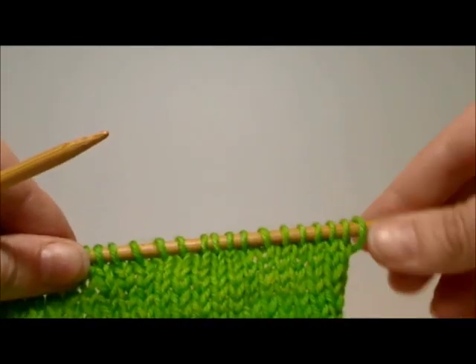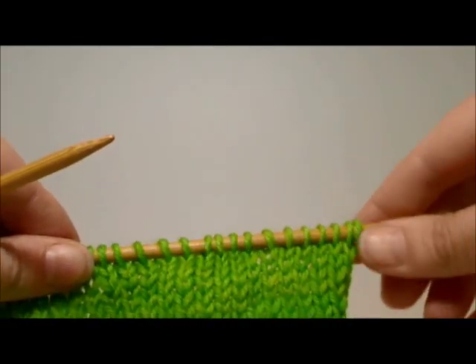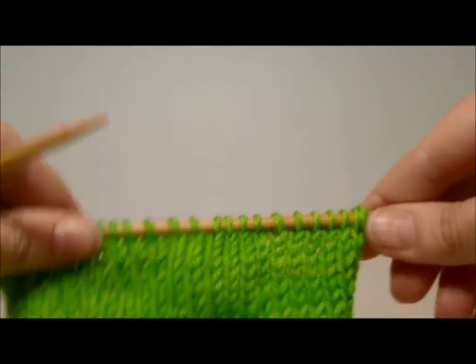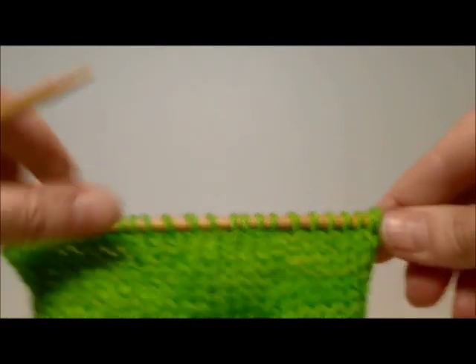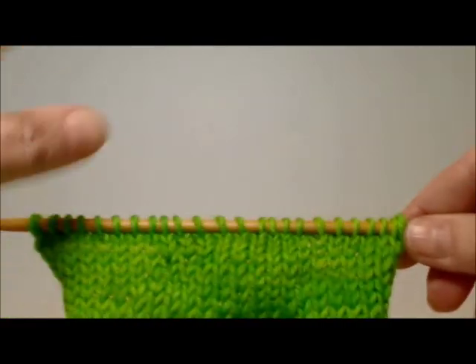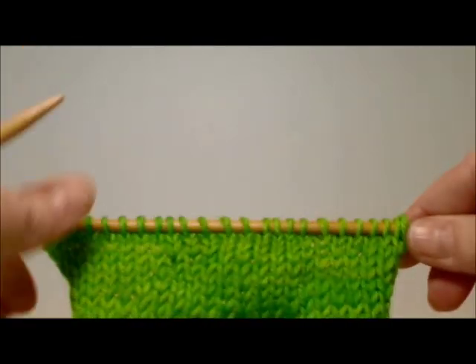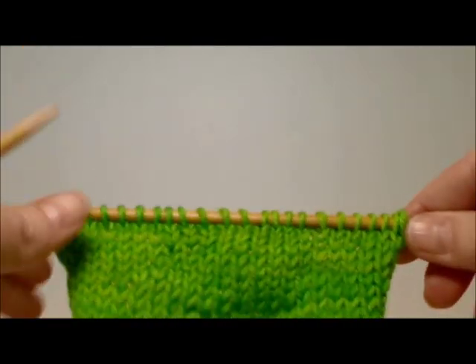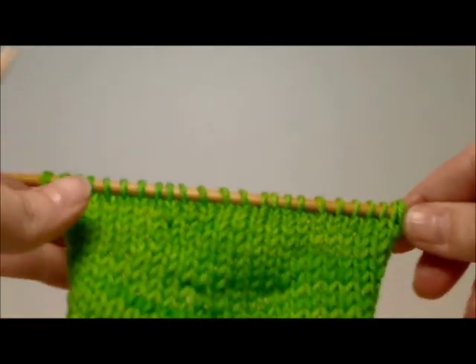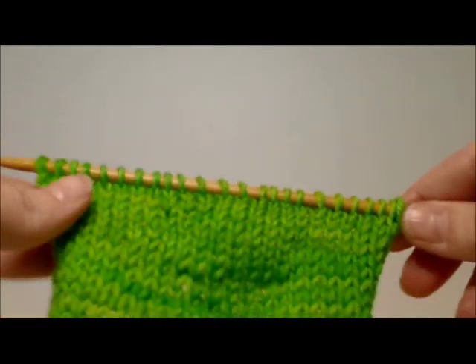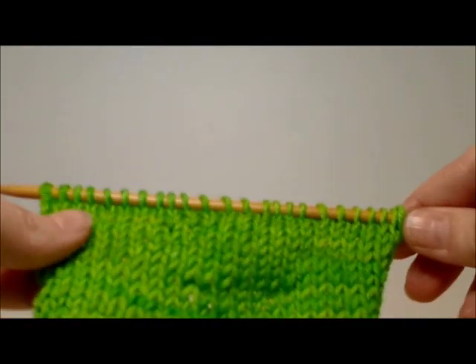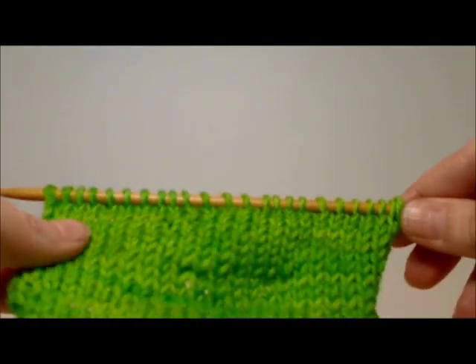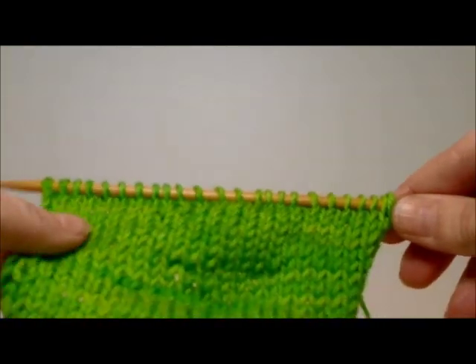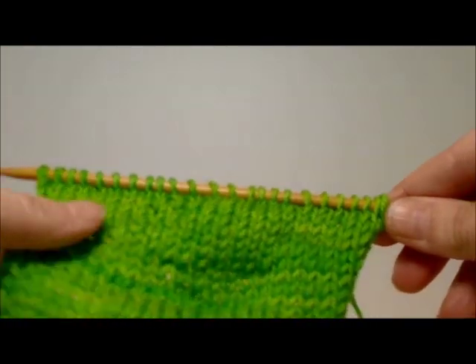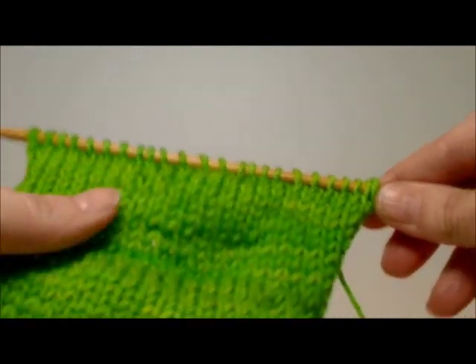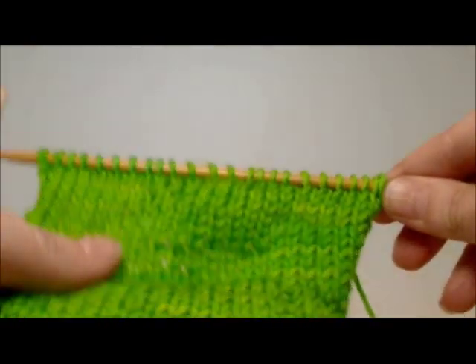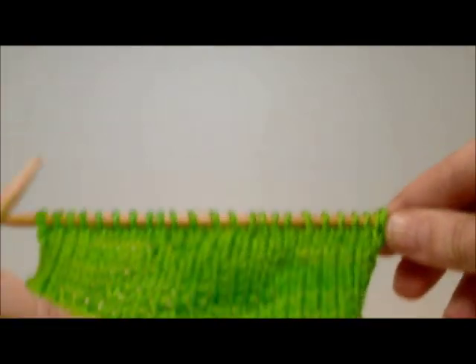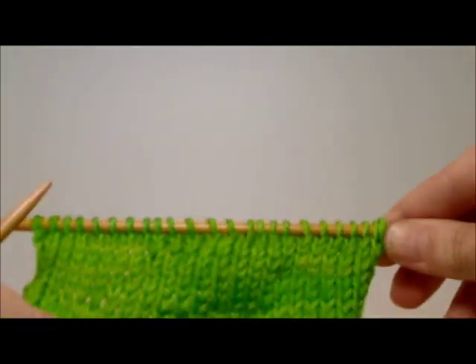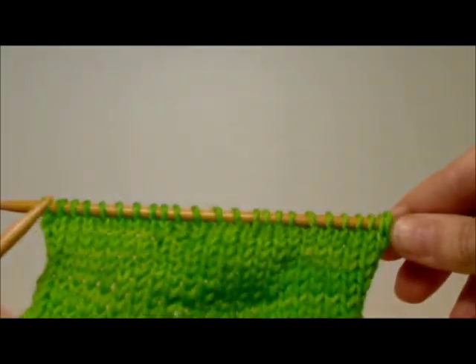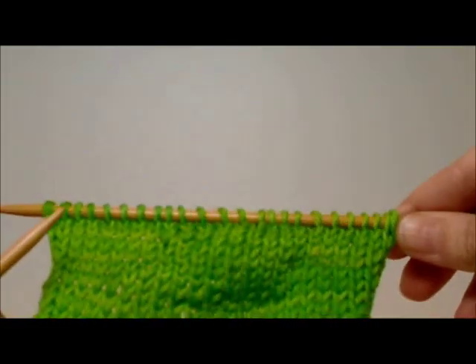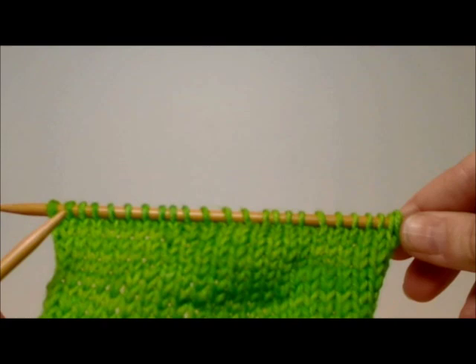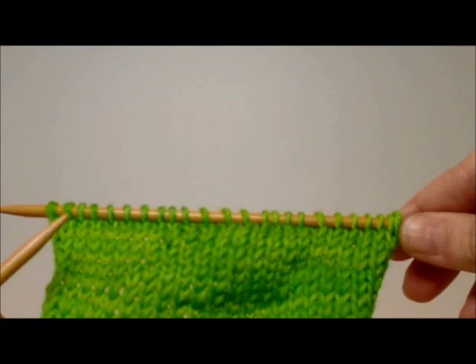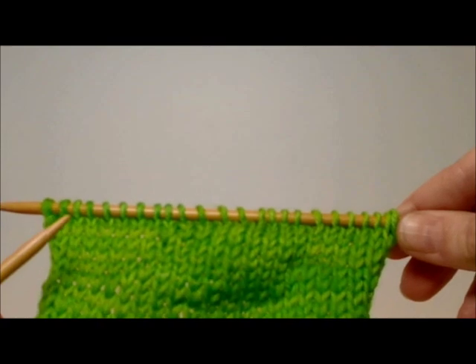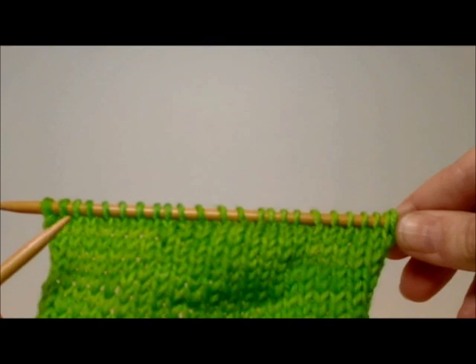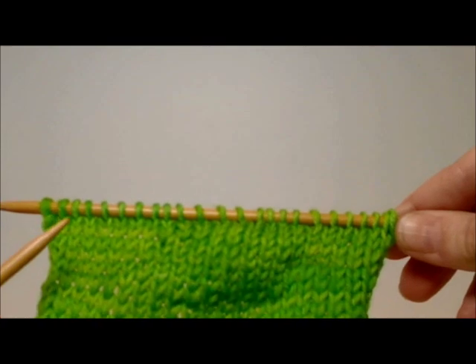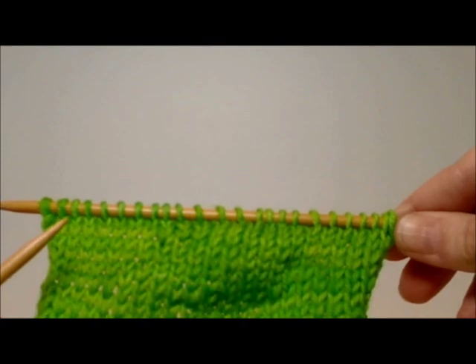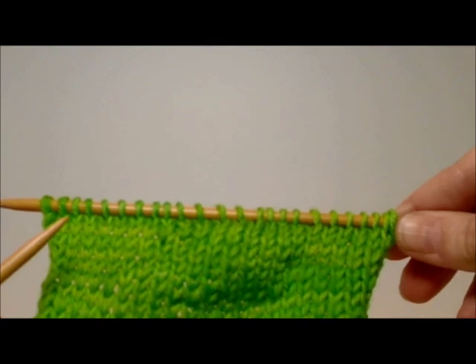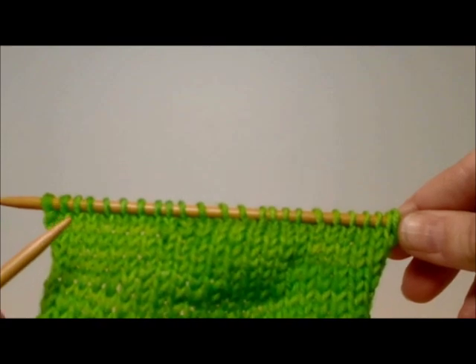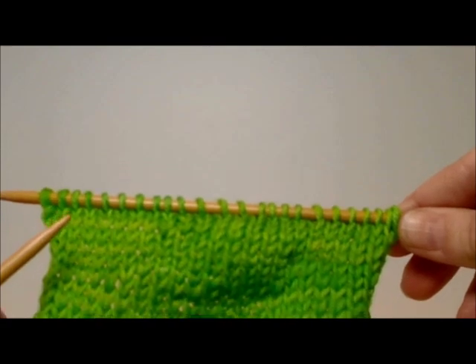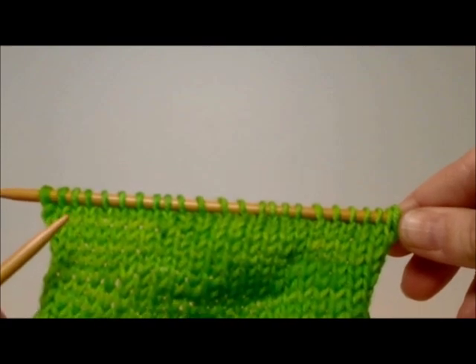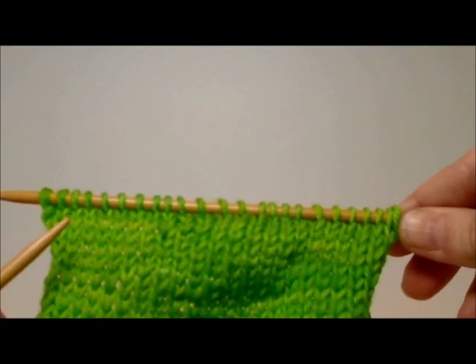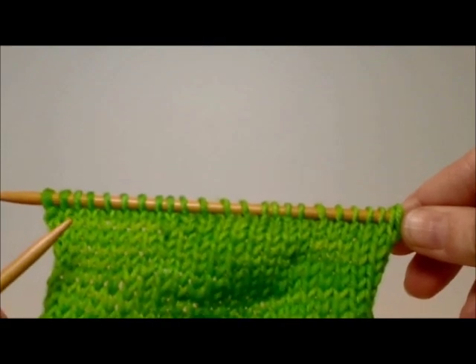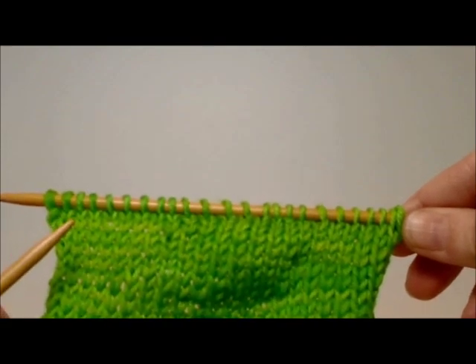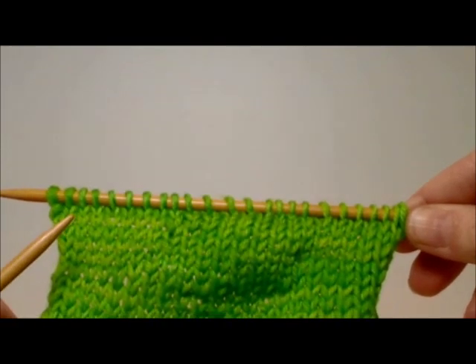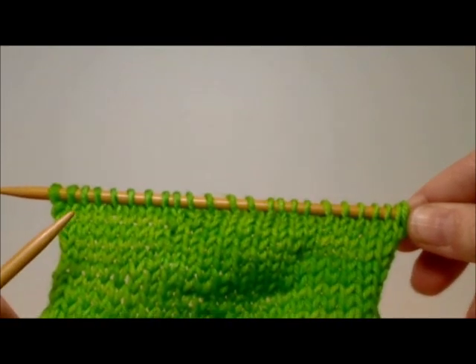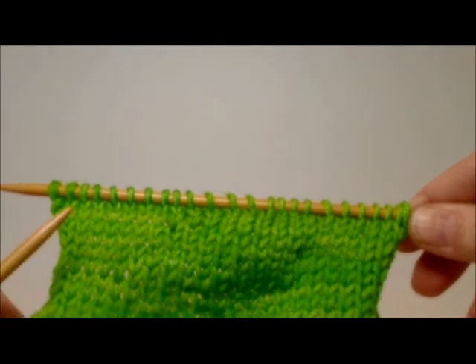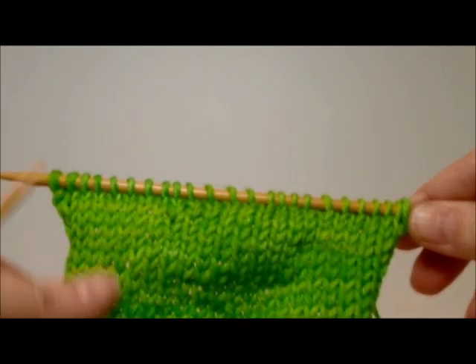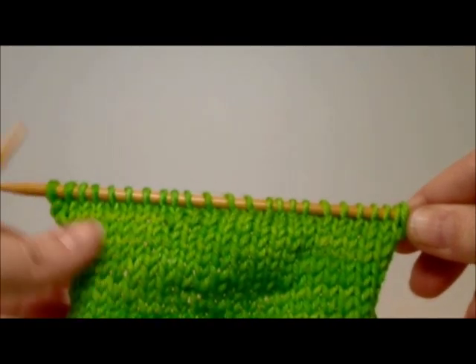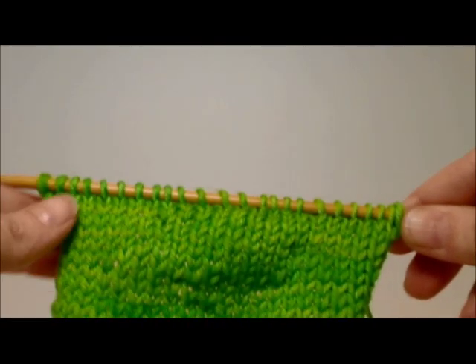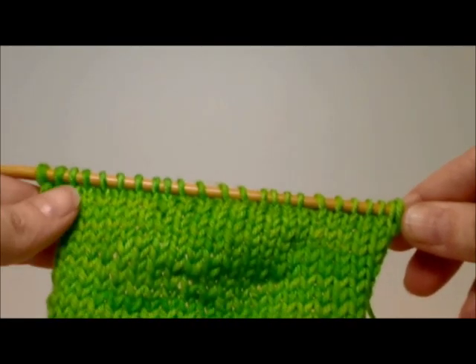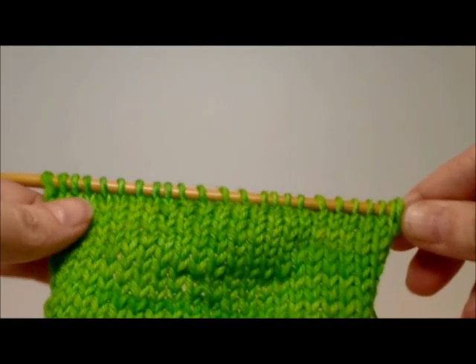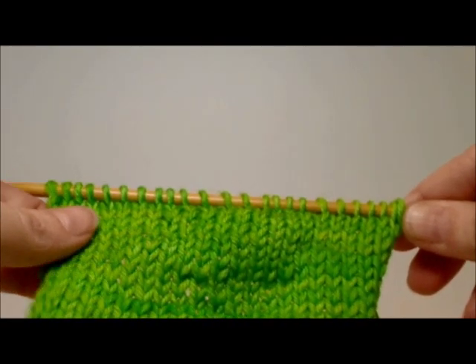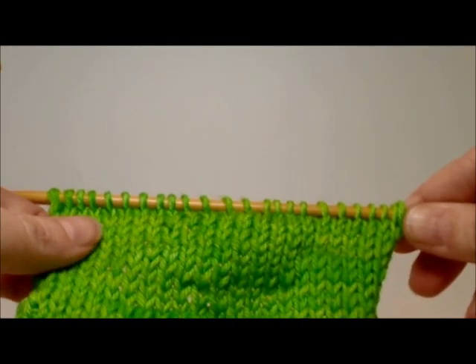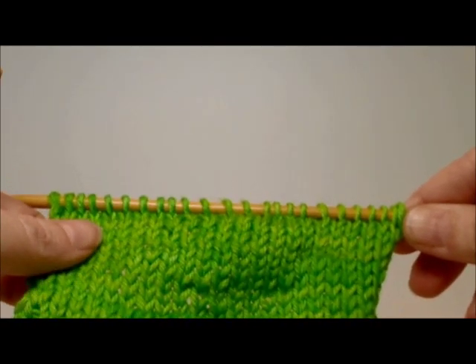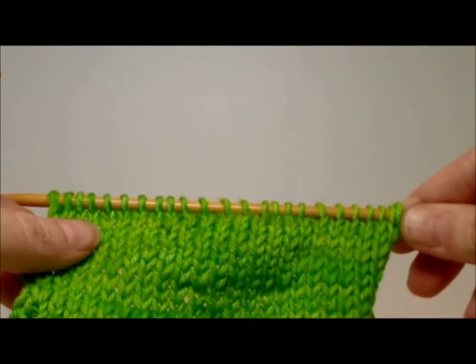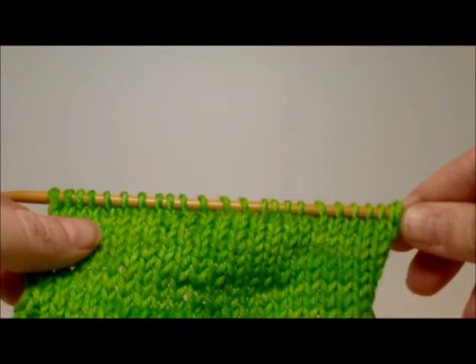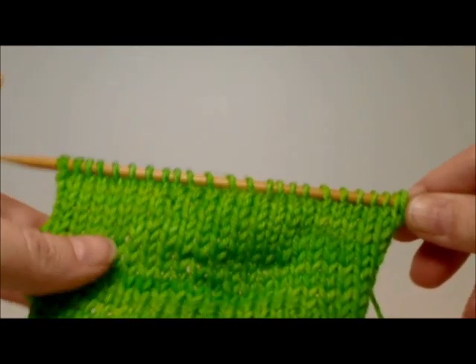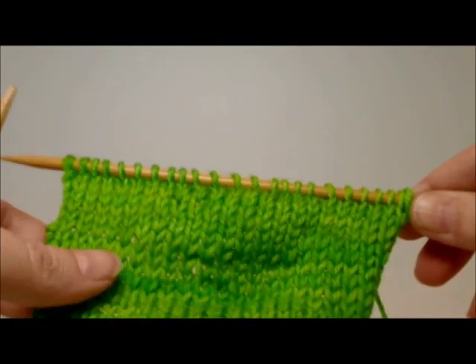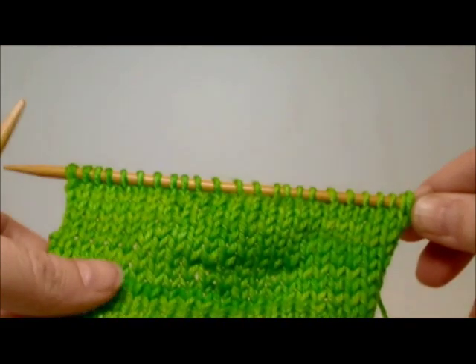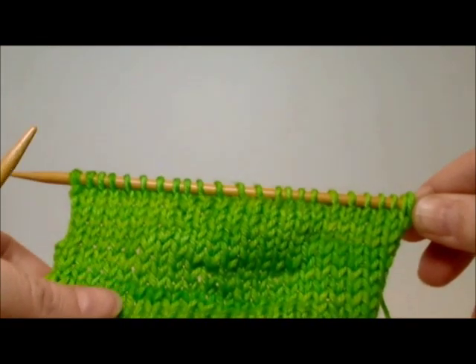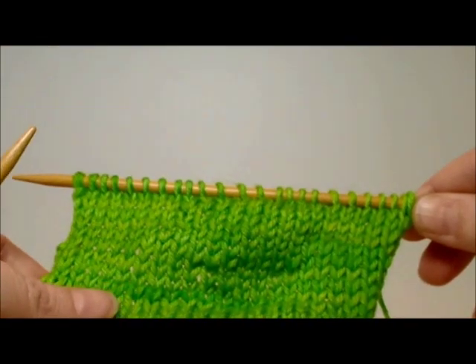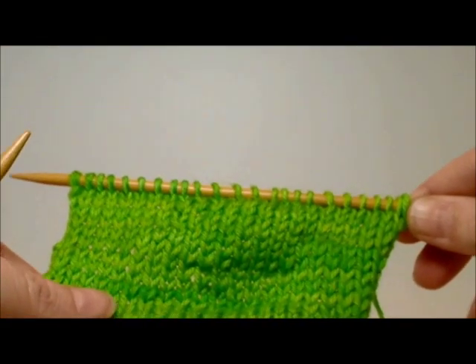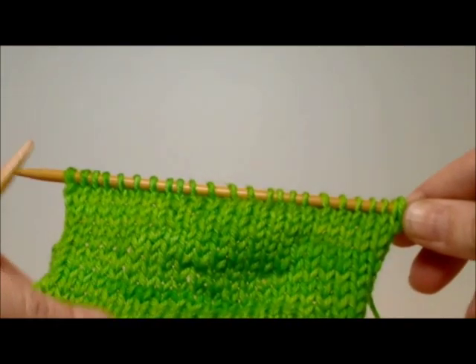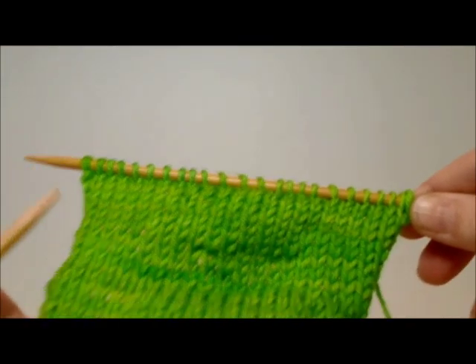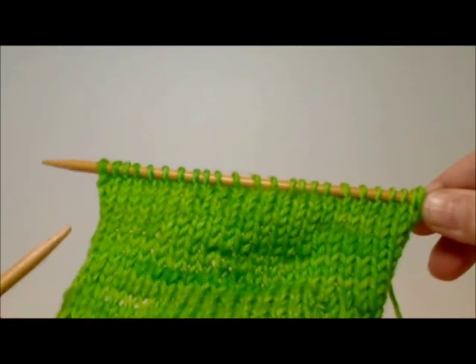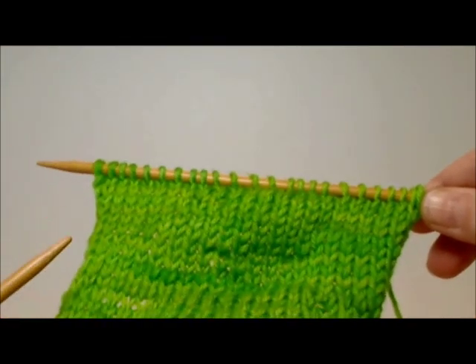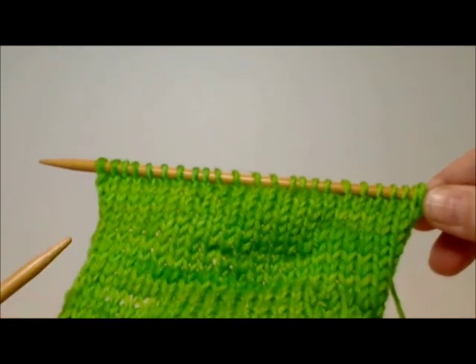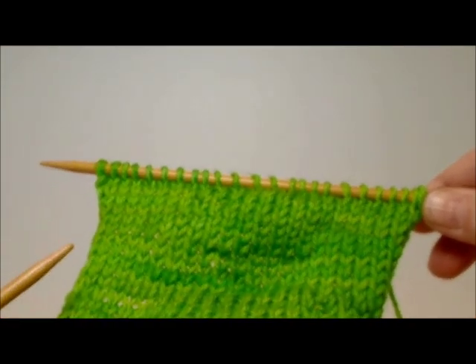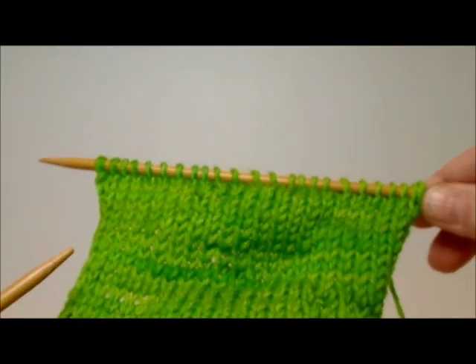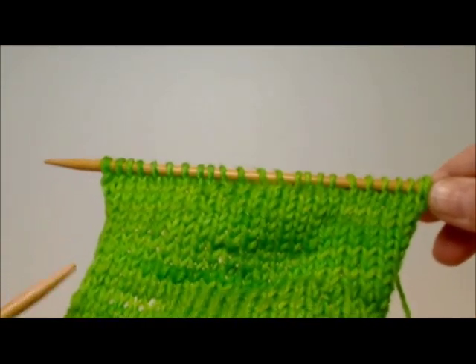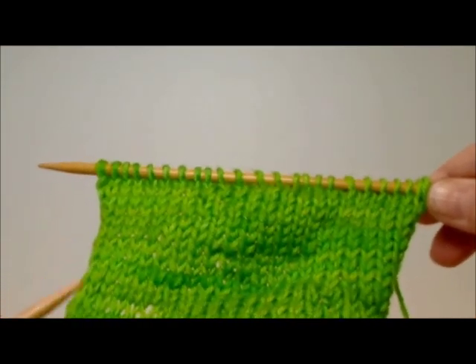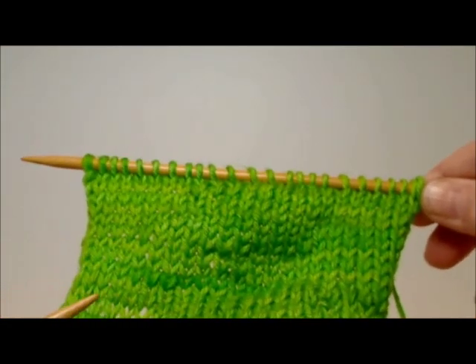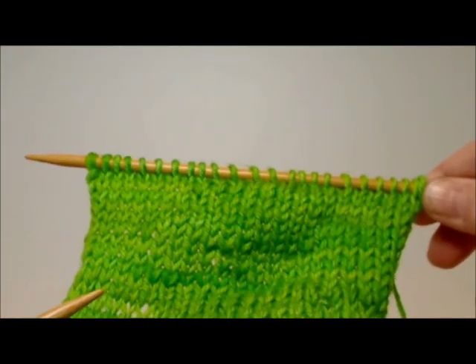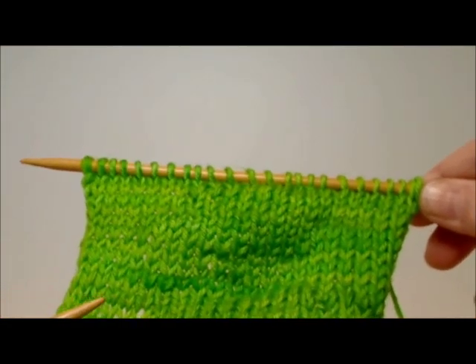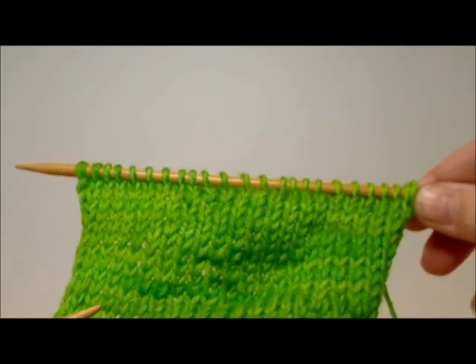Doesn't leave lots of gaps and is nearly invisible. So thank you very much for joining us here at Polkadot Sheet.